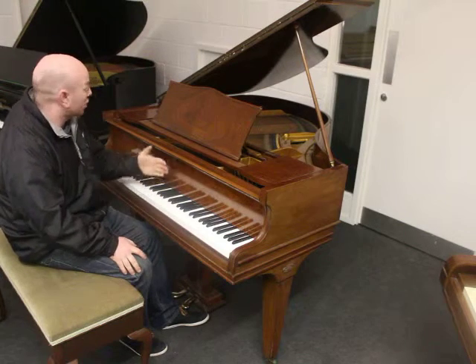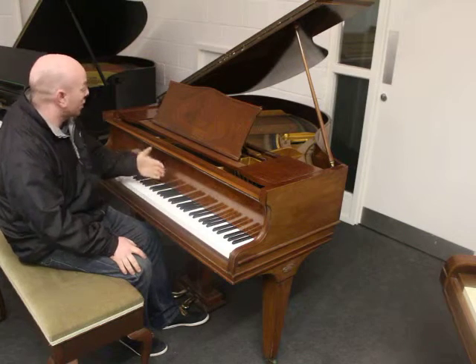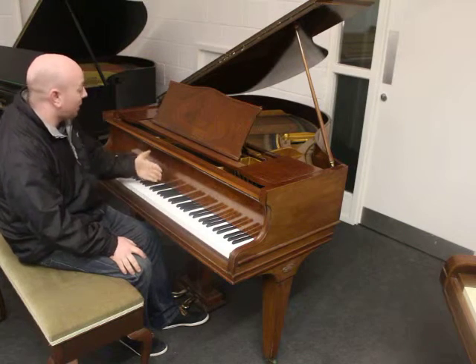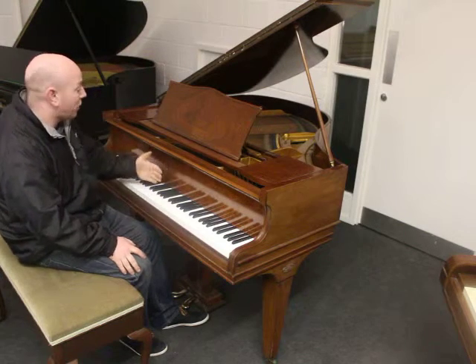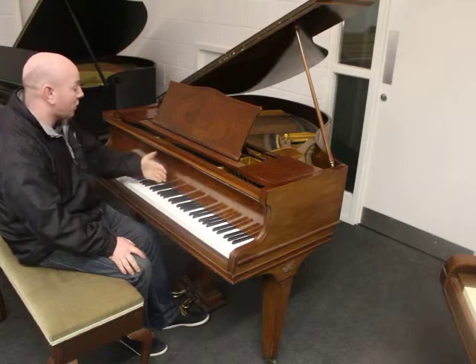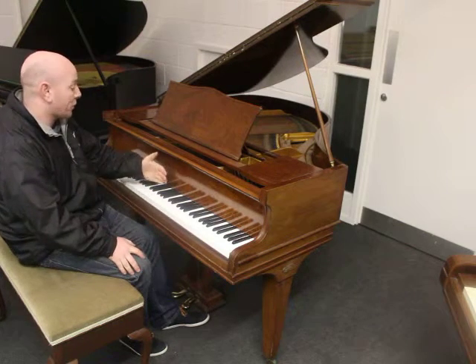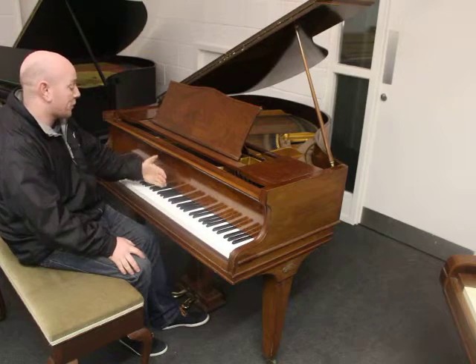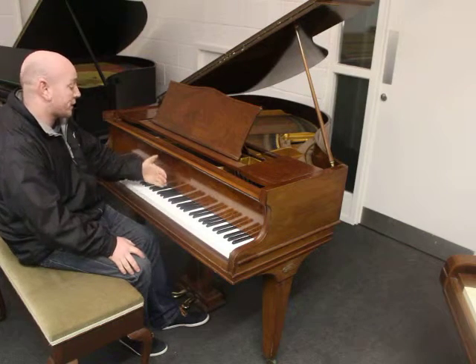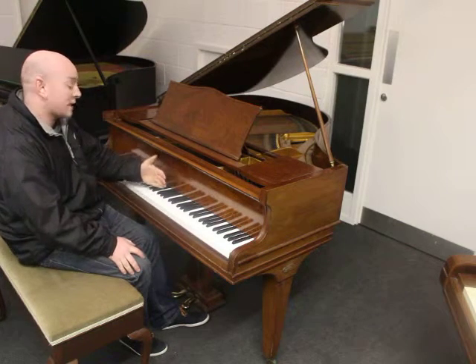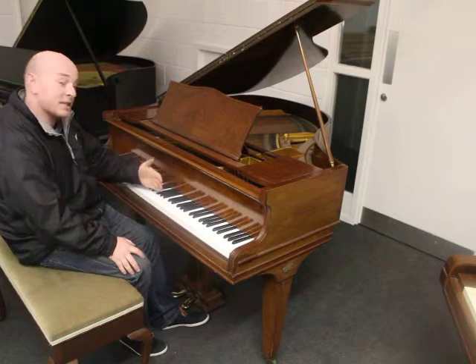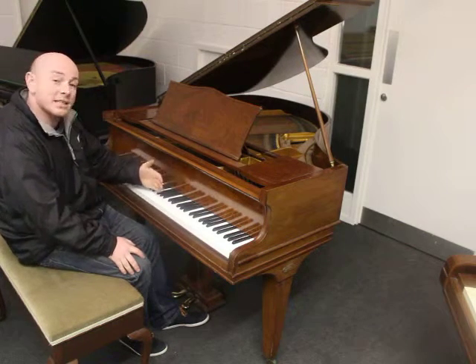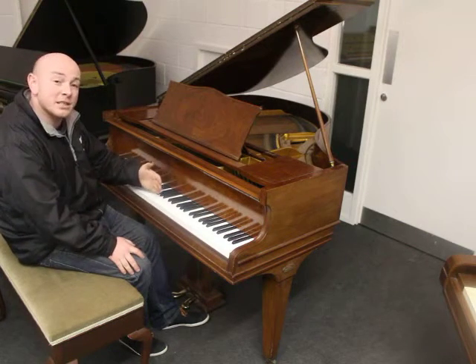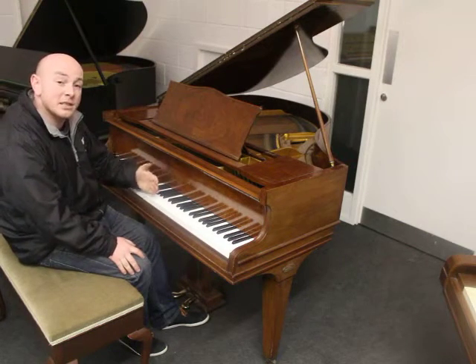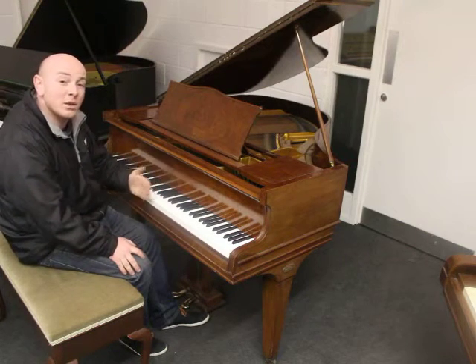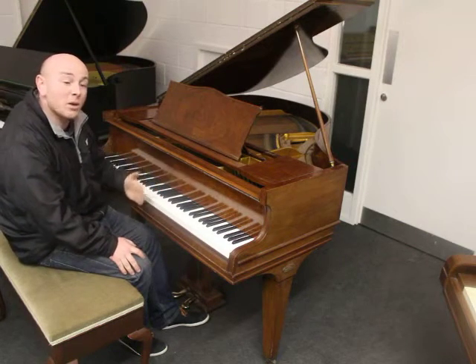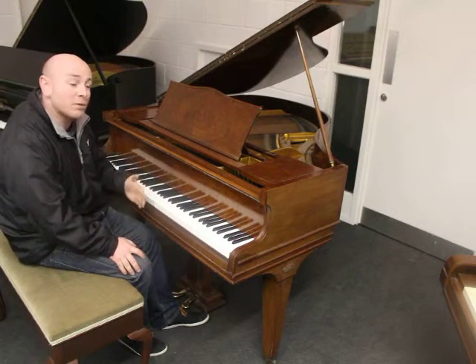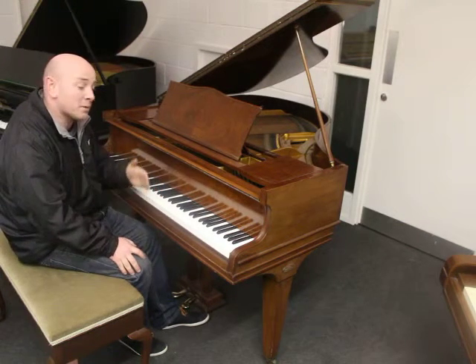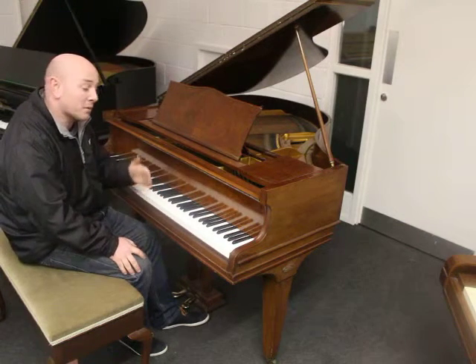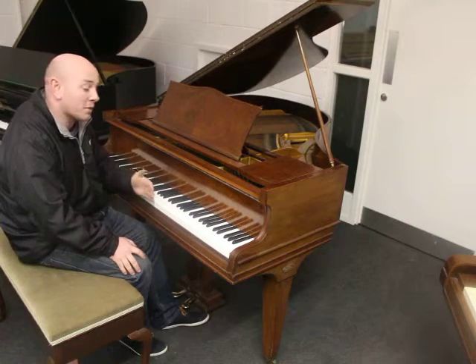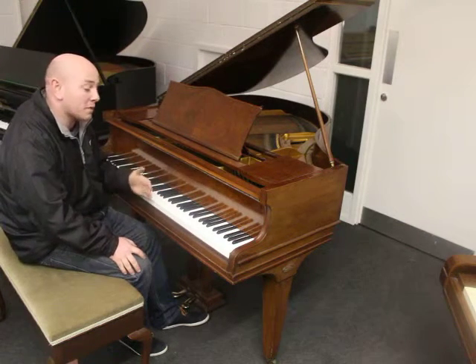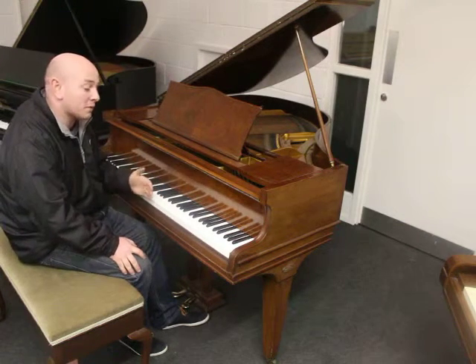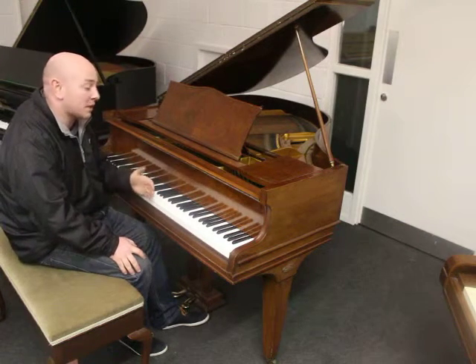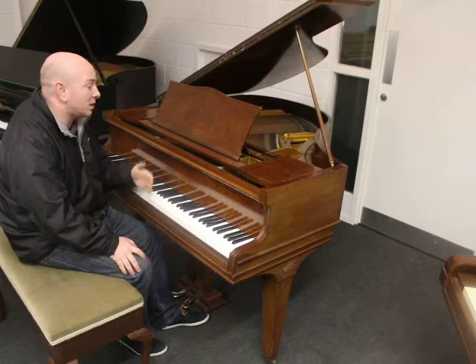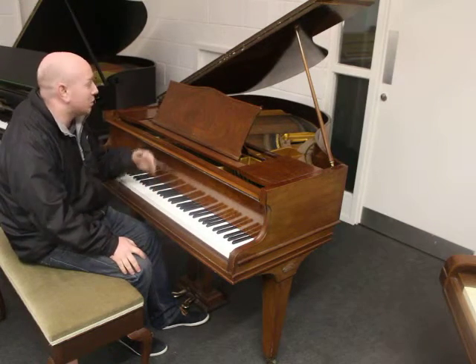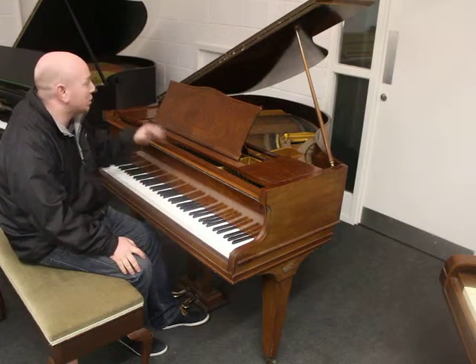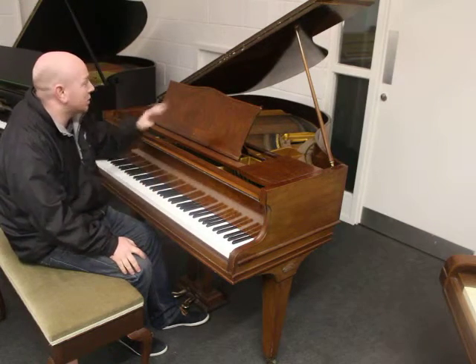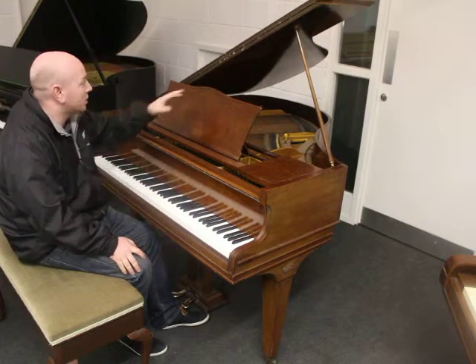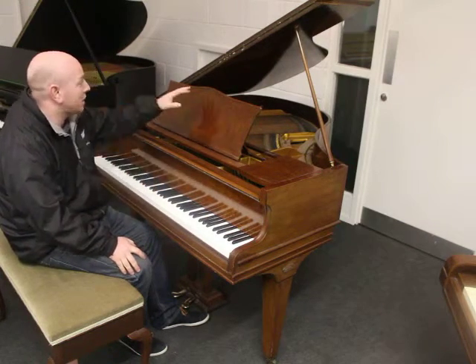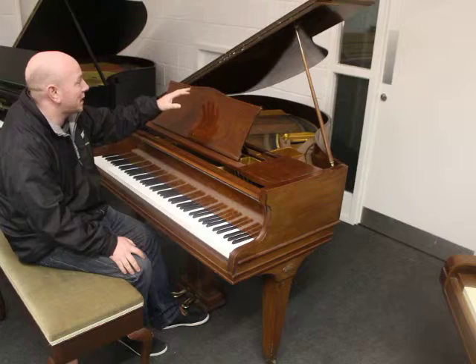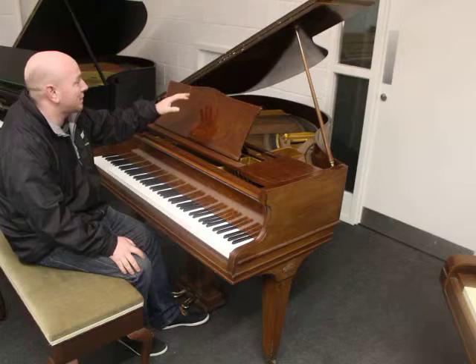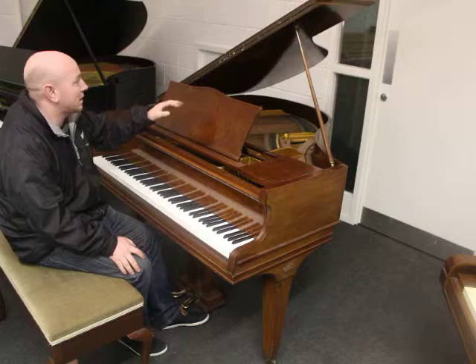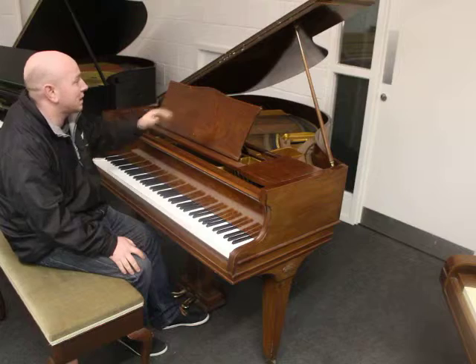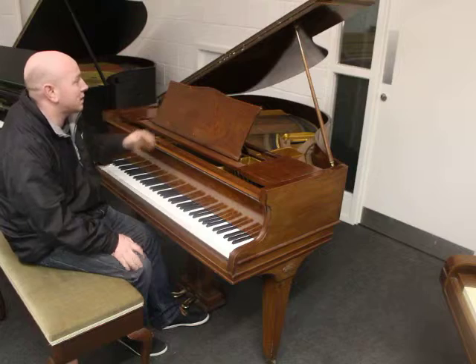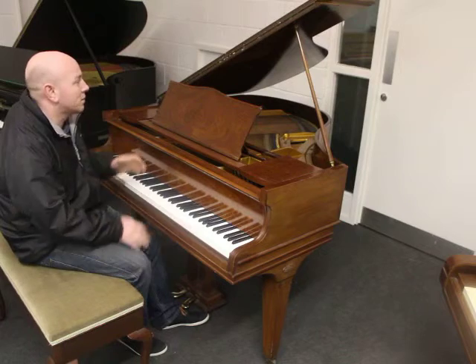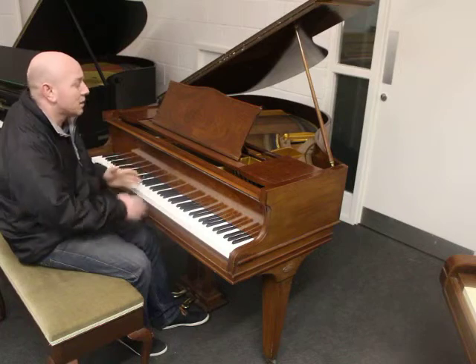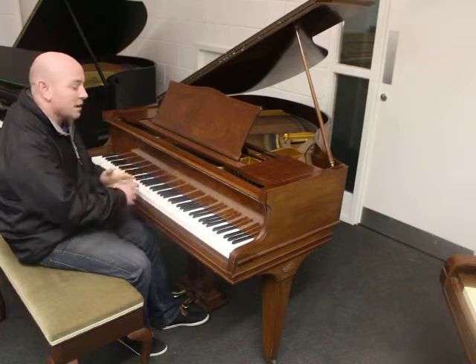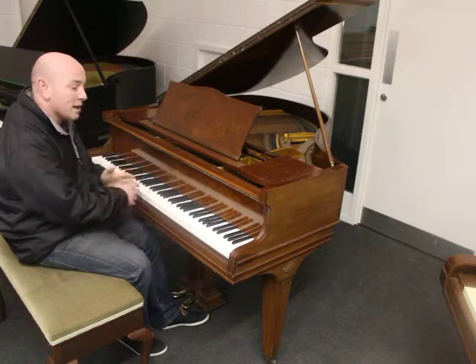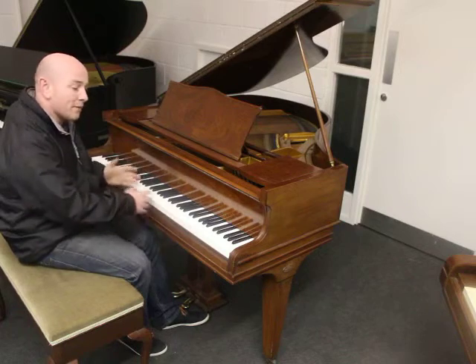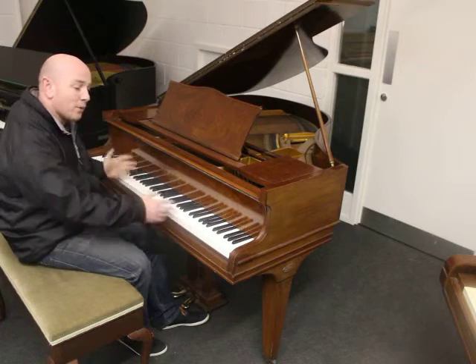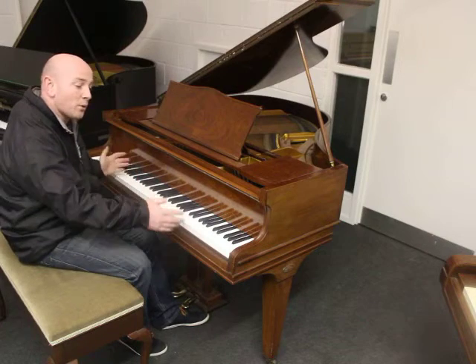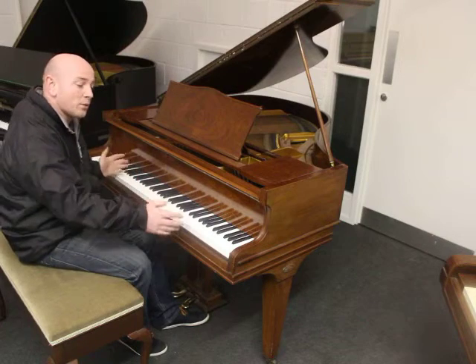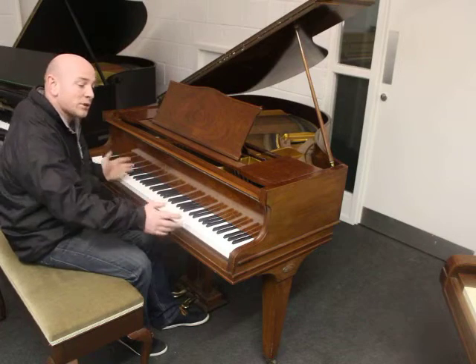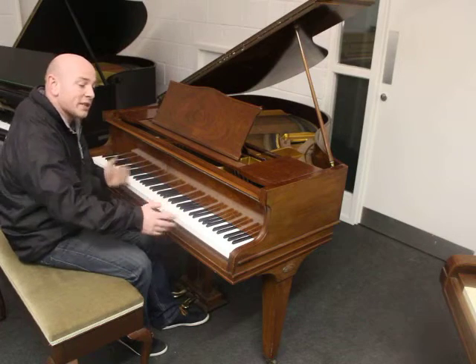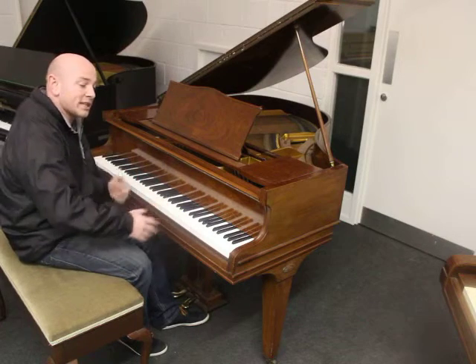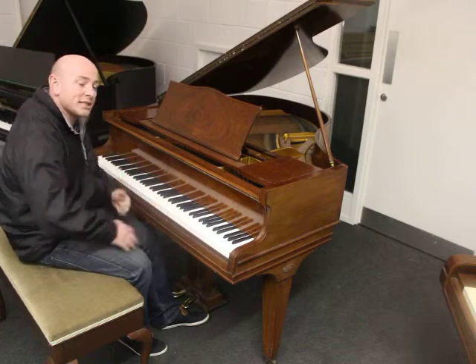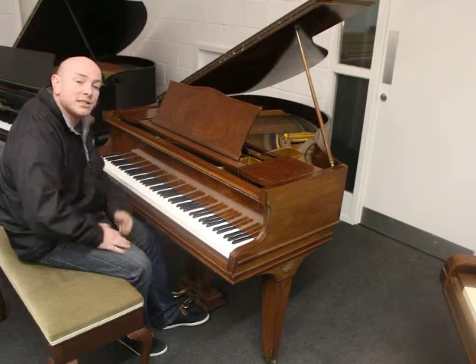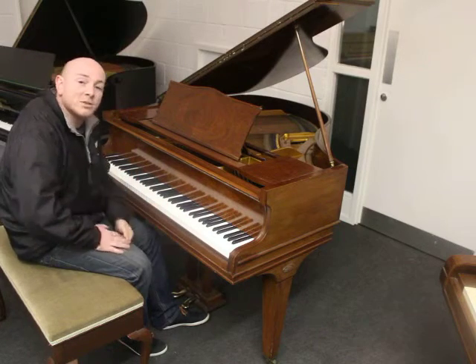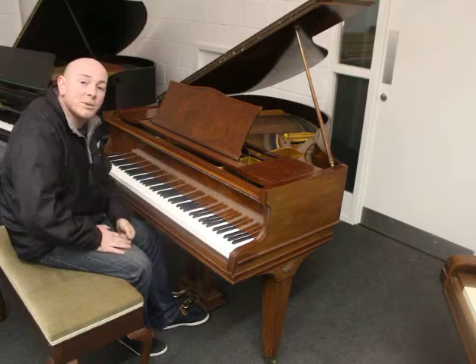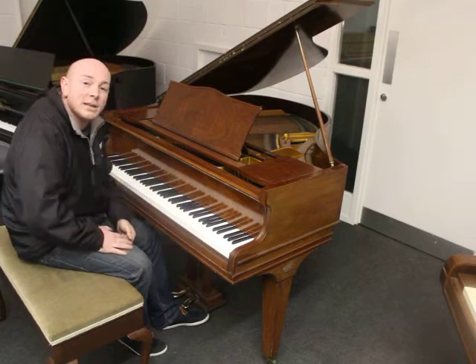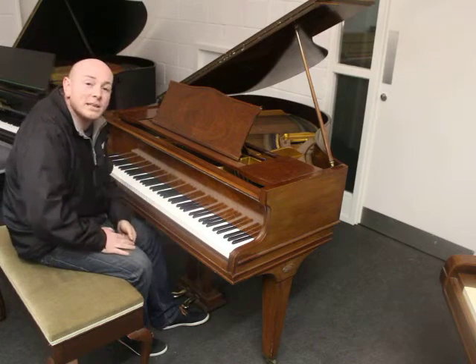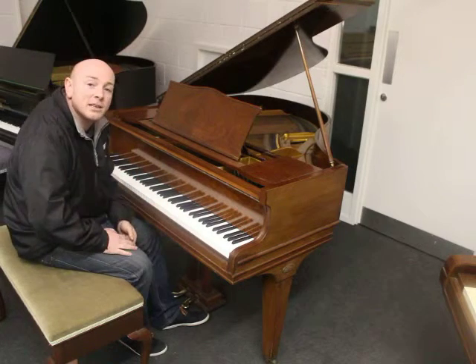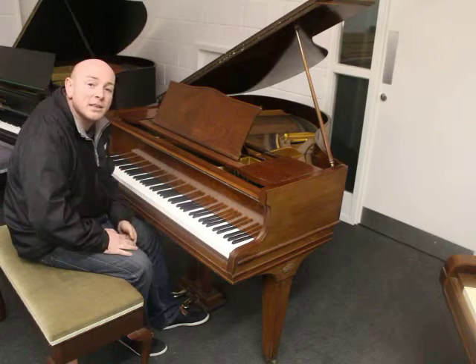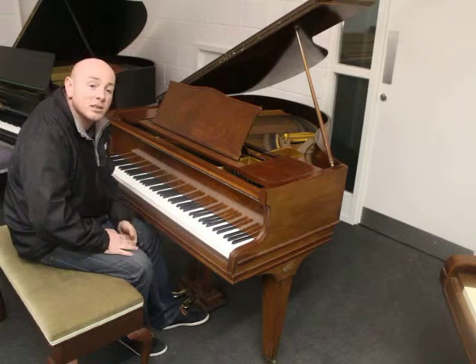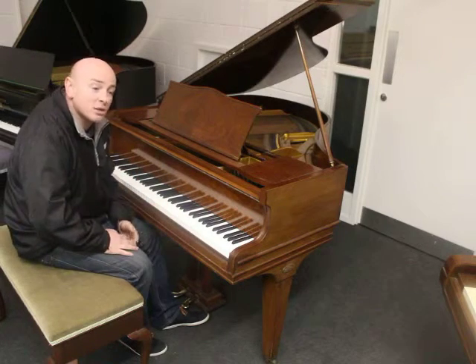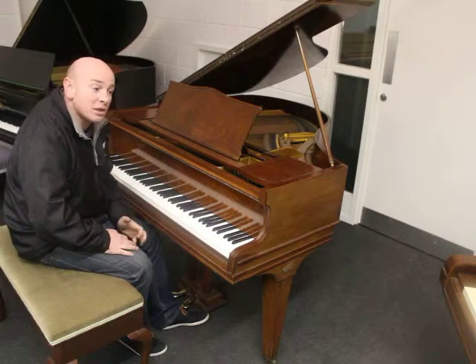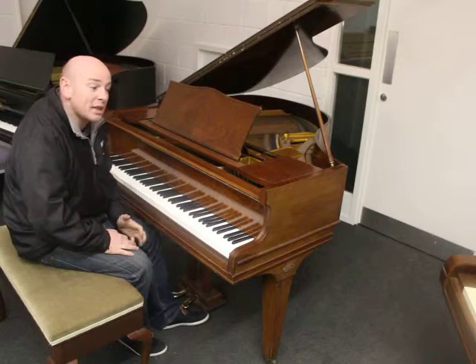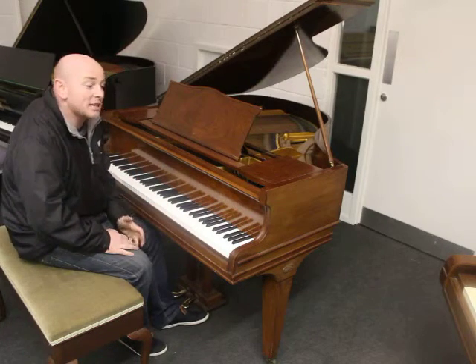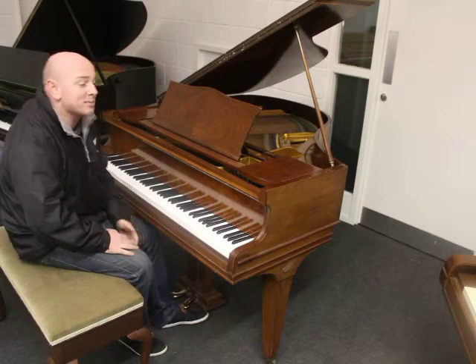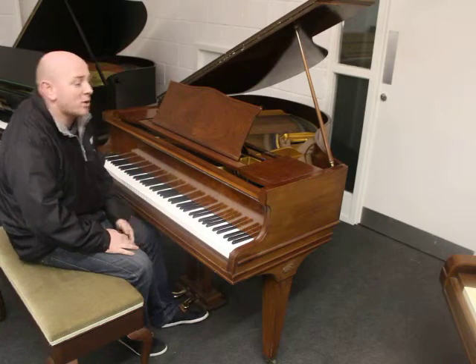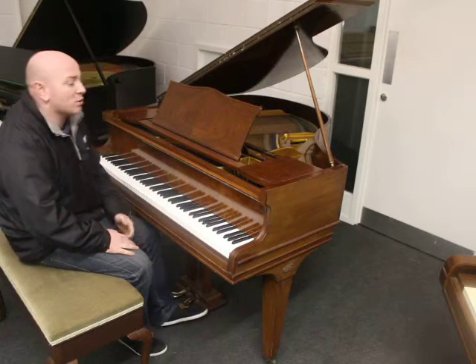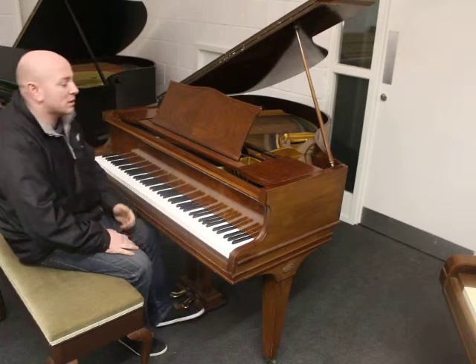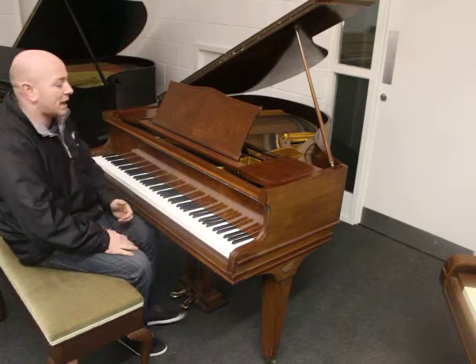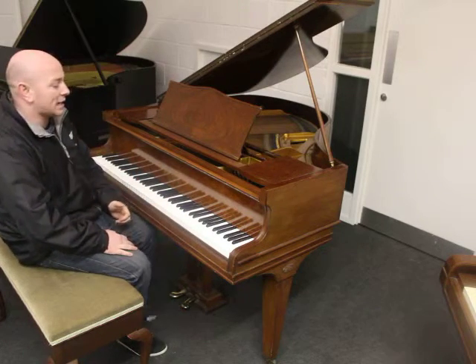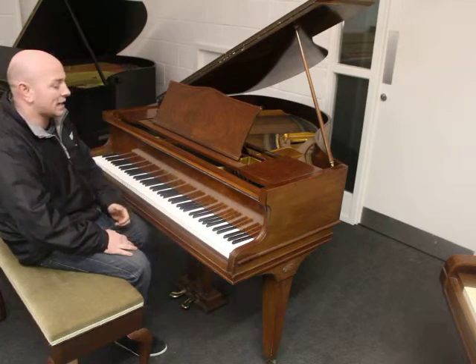It's only 4 foot 6 inches long from the front of the keyboard to the back of the tail, and 4 foot 6 inches wide. So a nice small size.